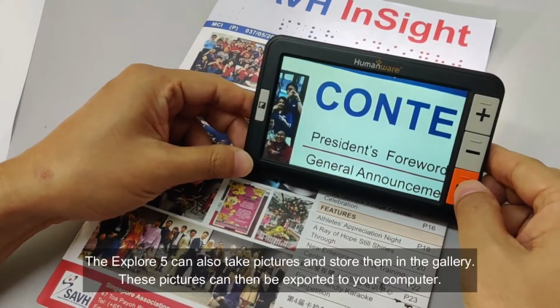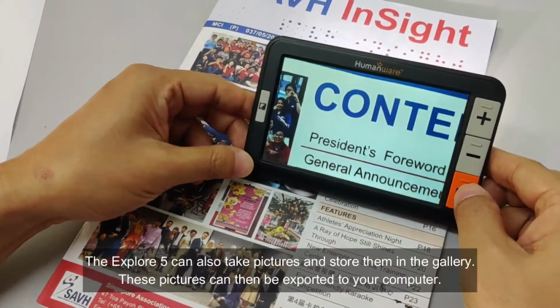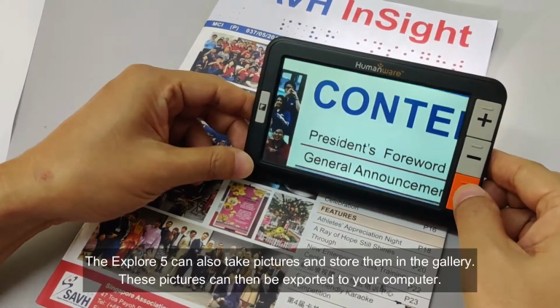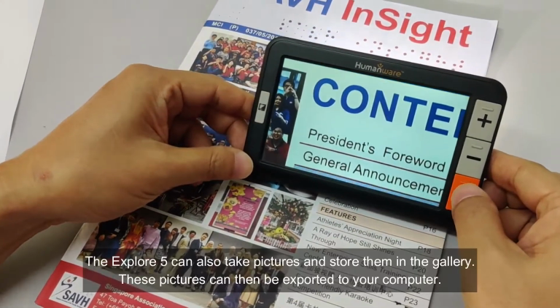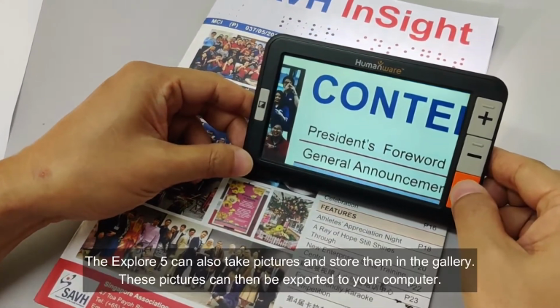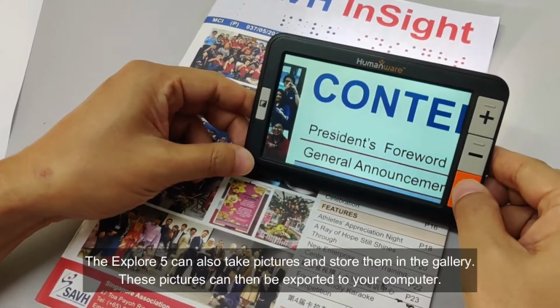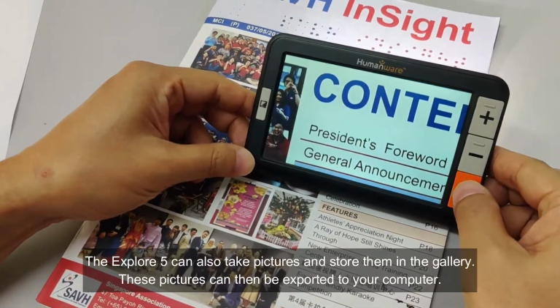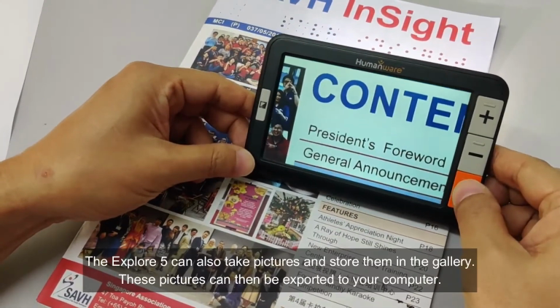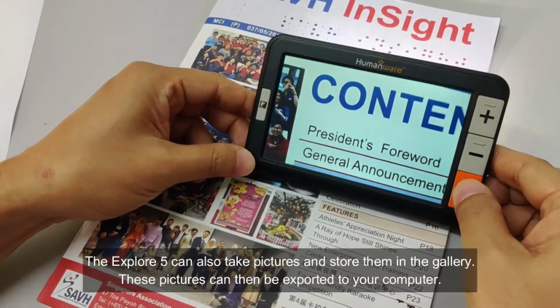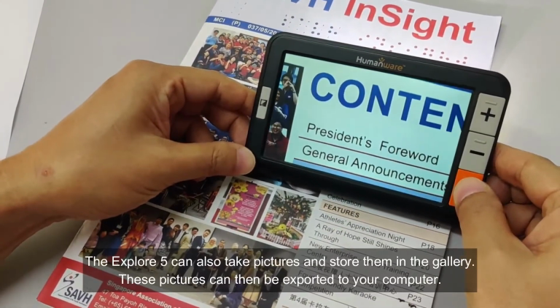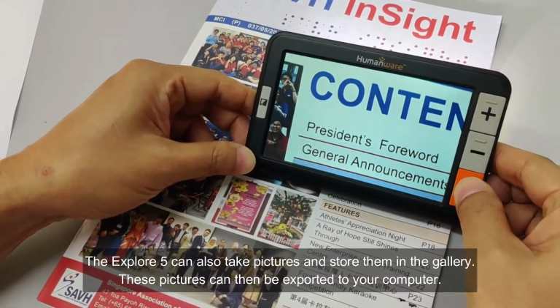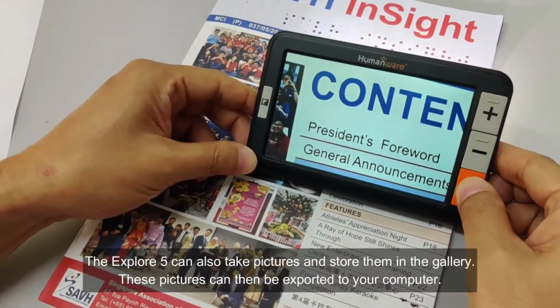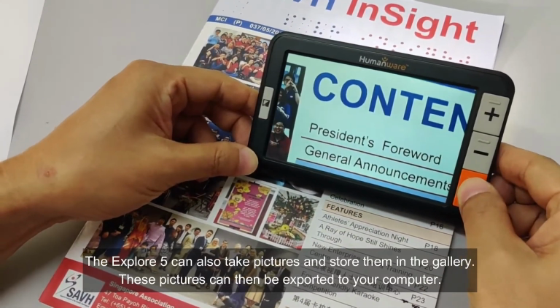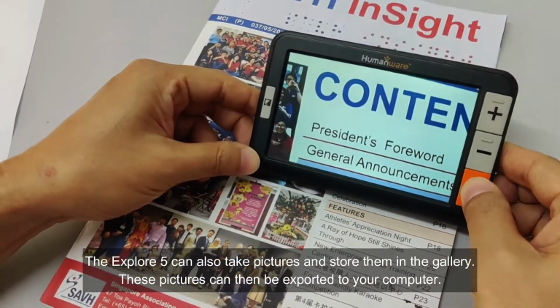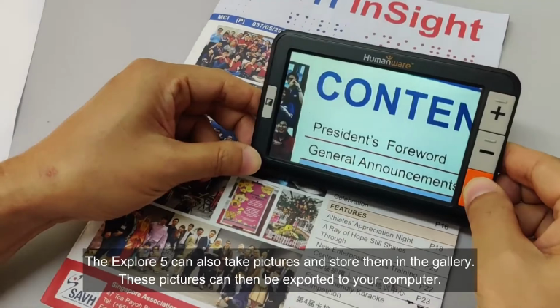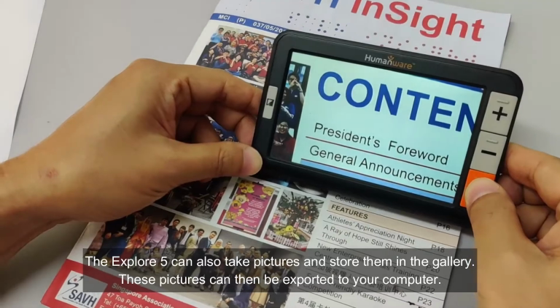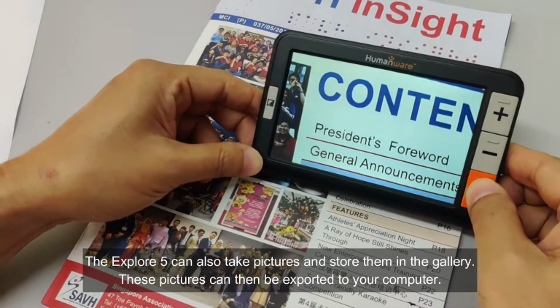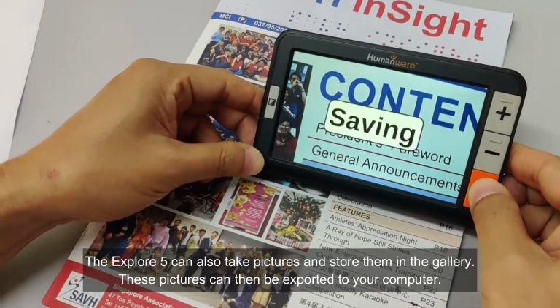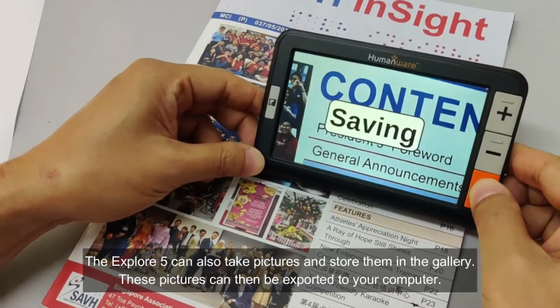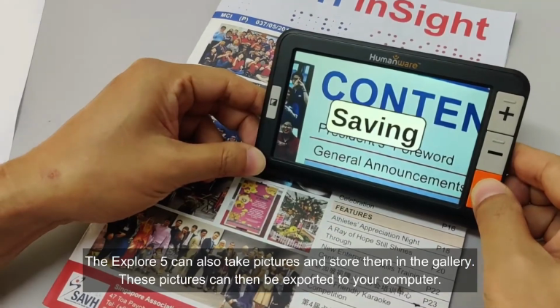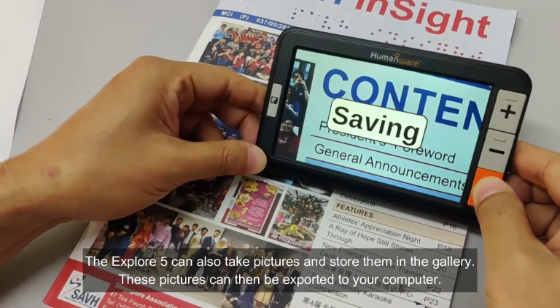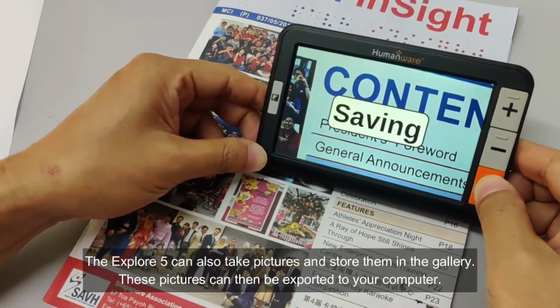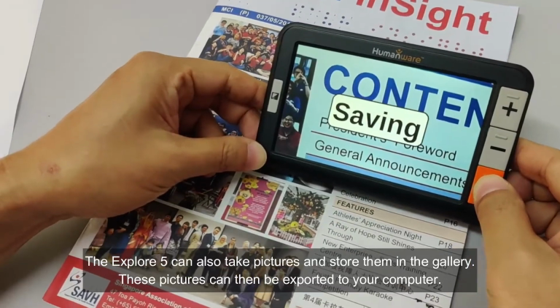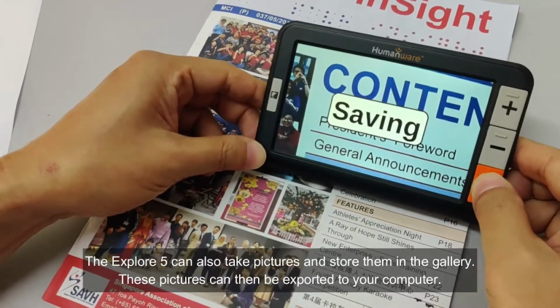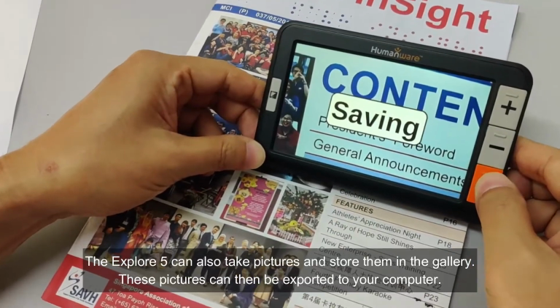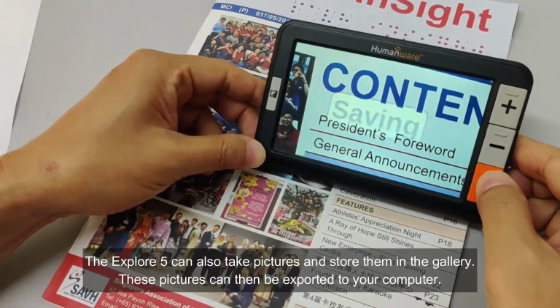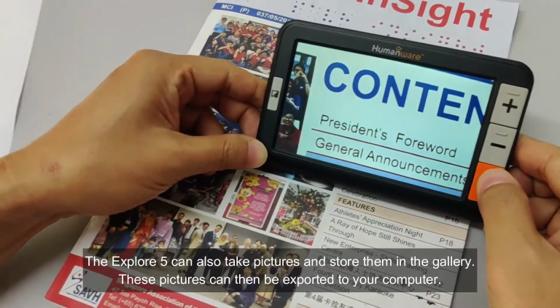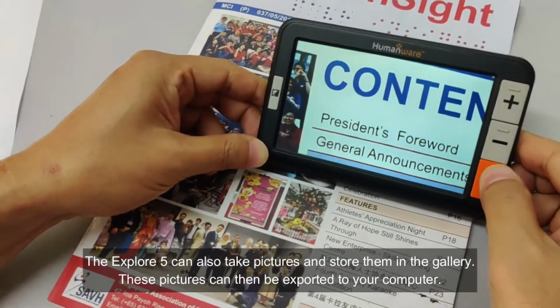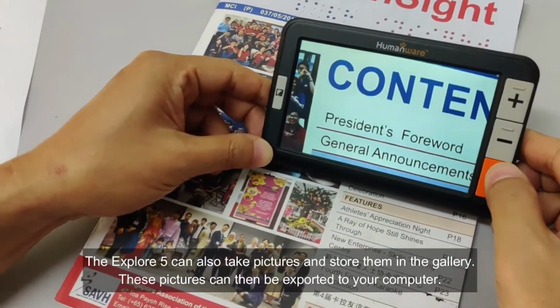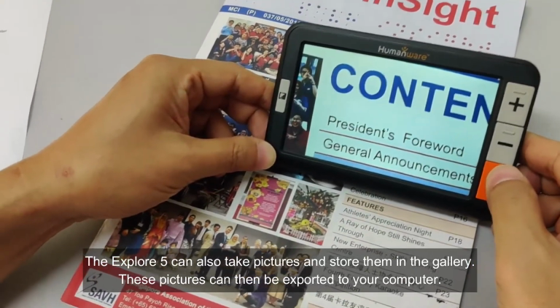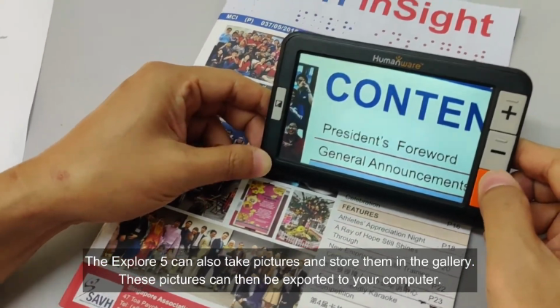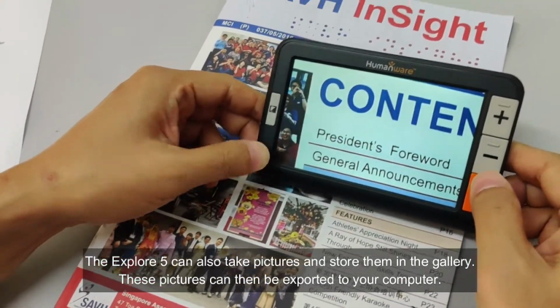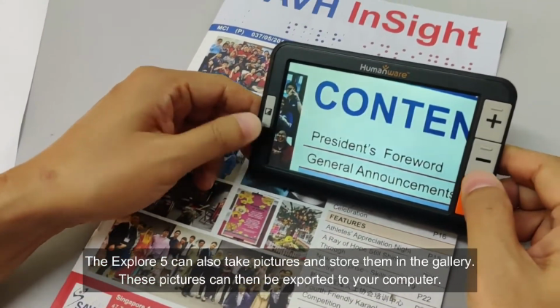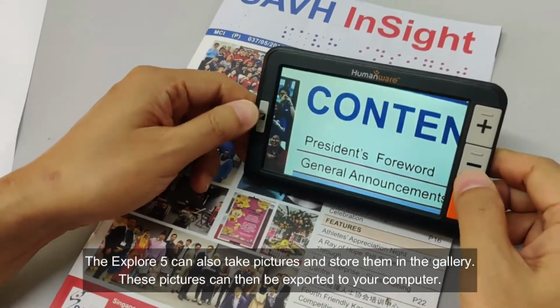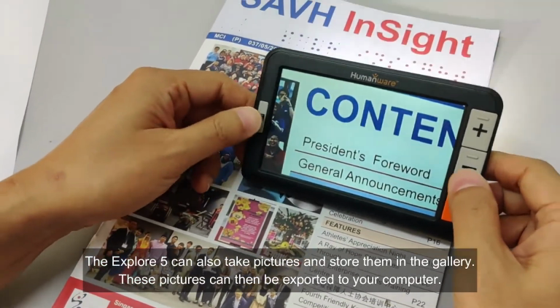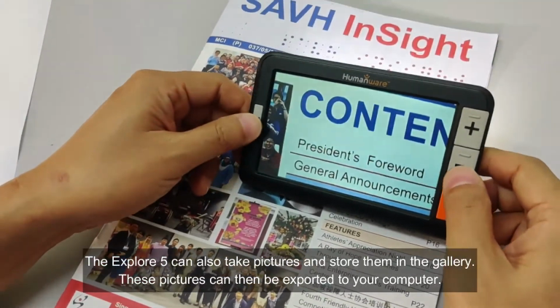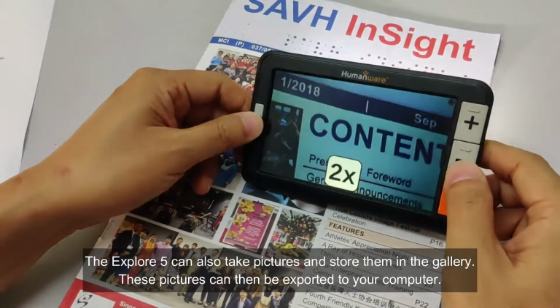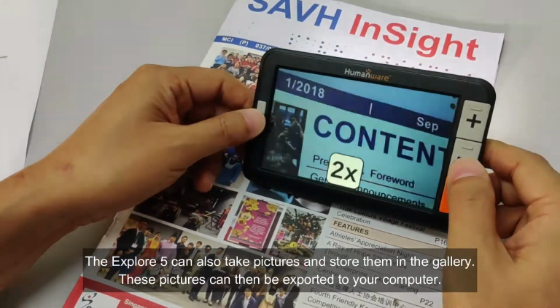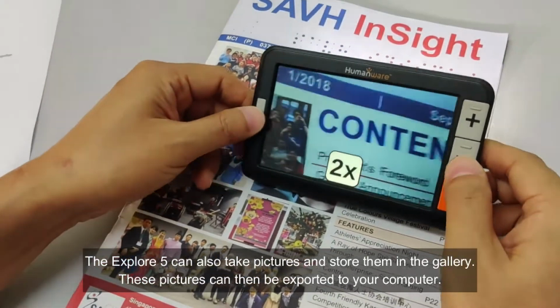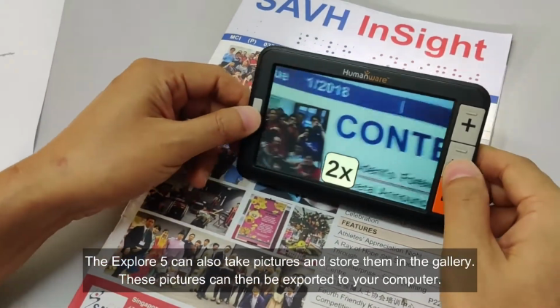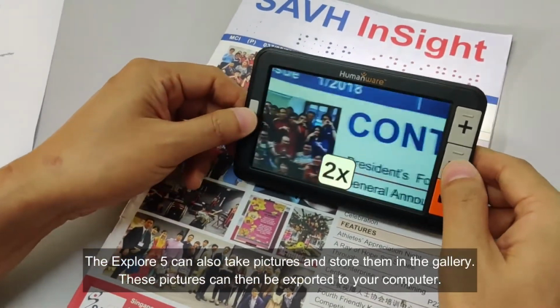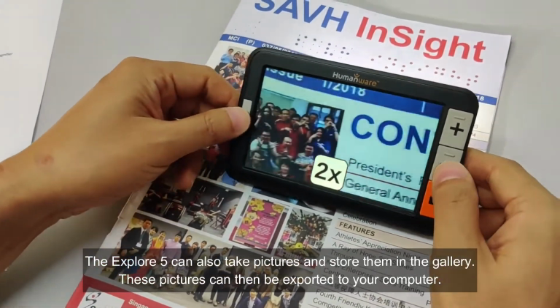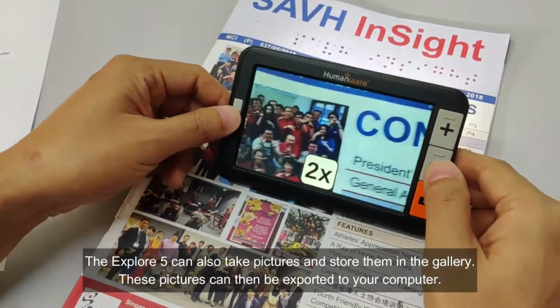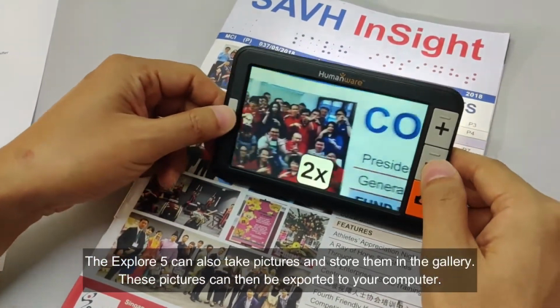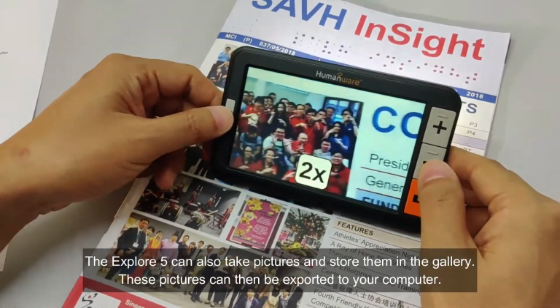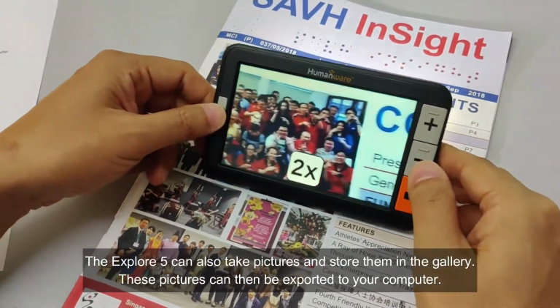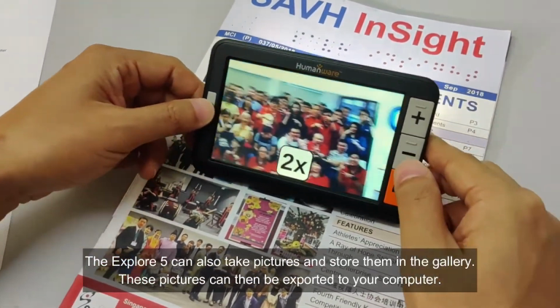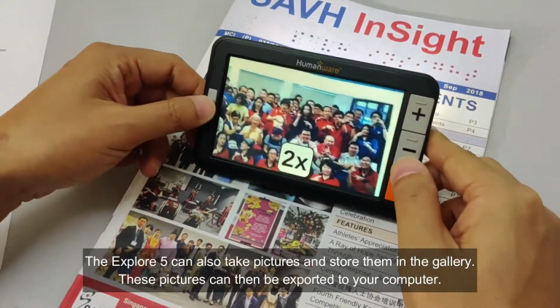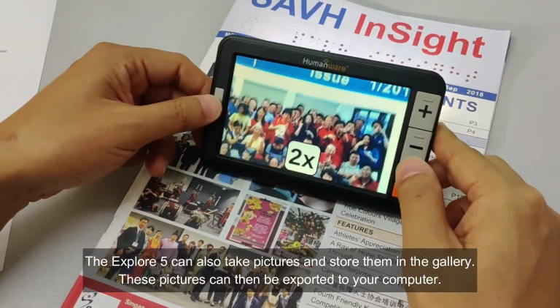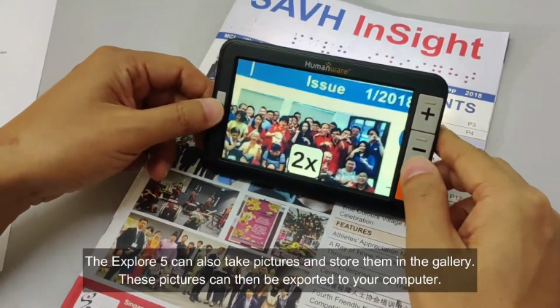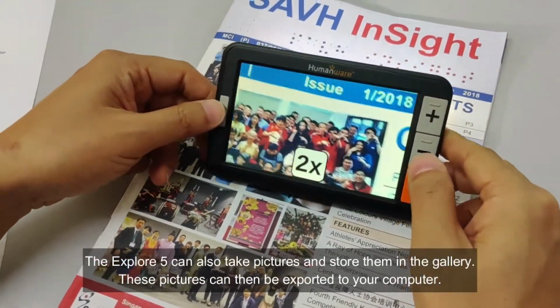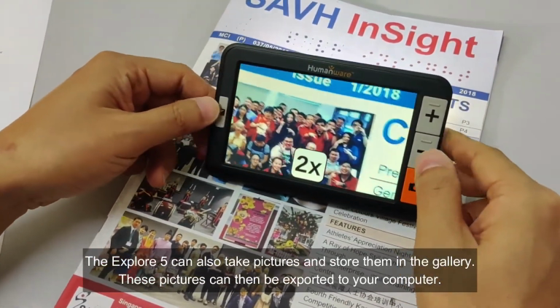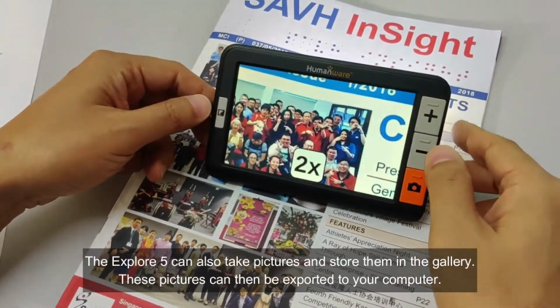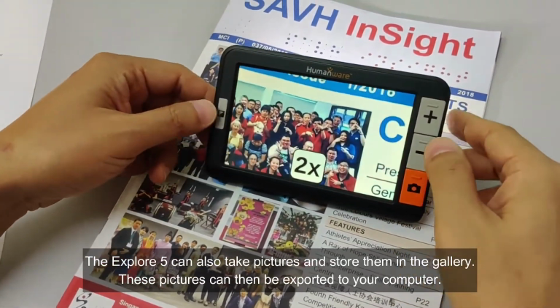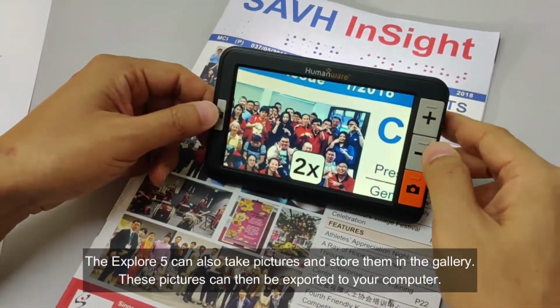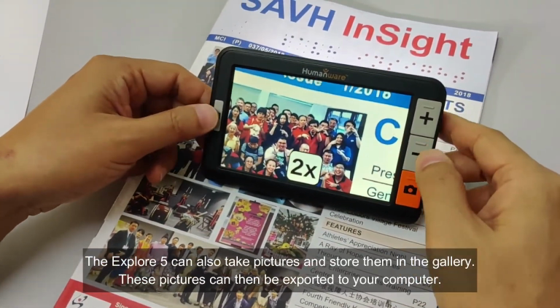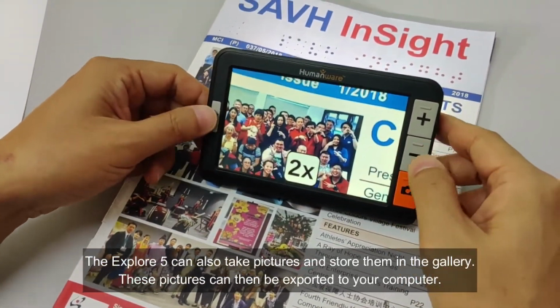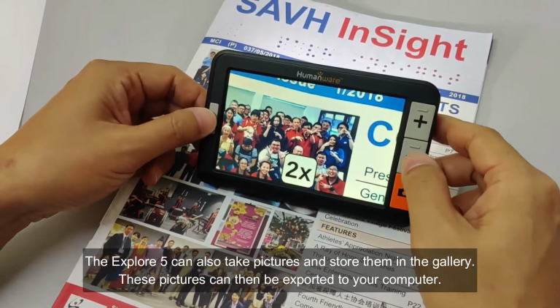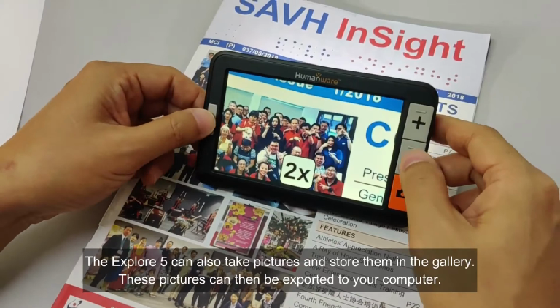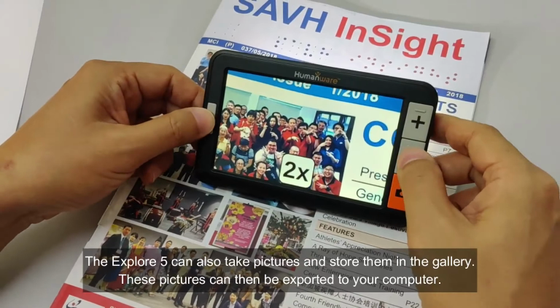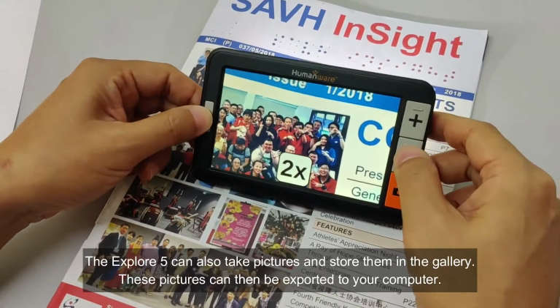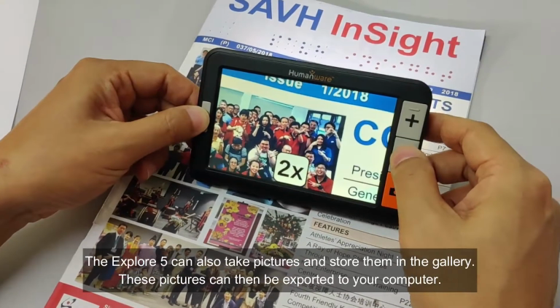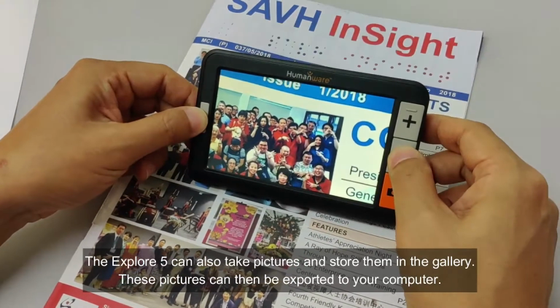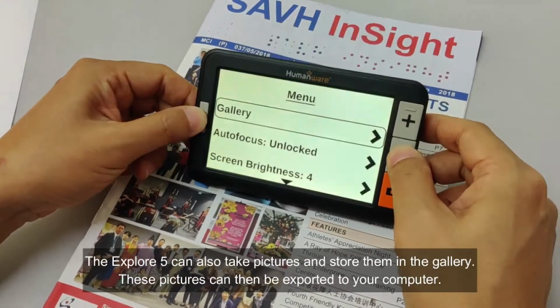There is also an option to have a guiding line or blinds to help with reading. The Explore 5 can also take pictures and store them in the gallery, and these pictures can then be exported to your computer.